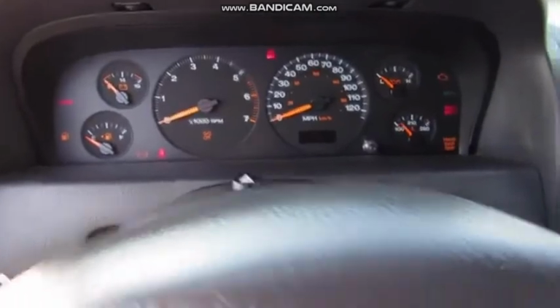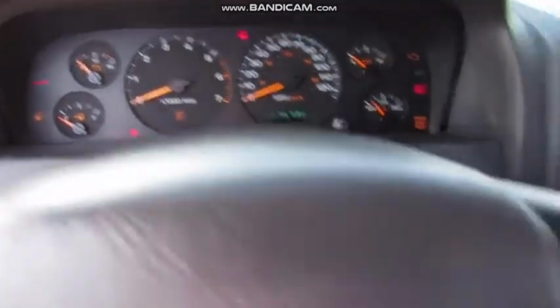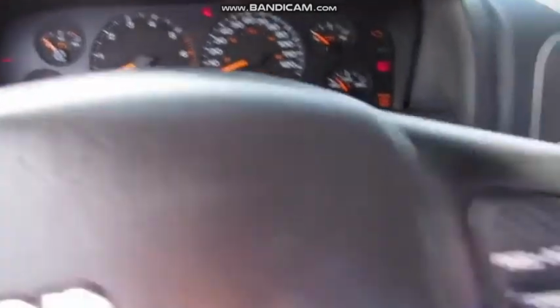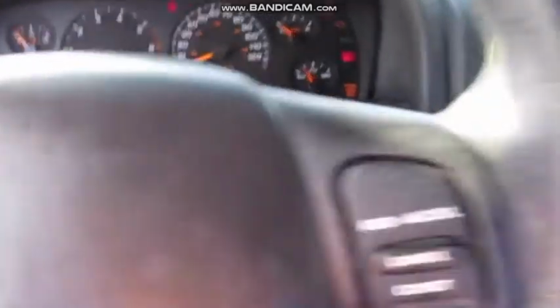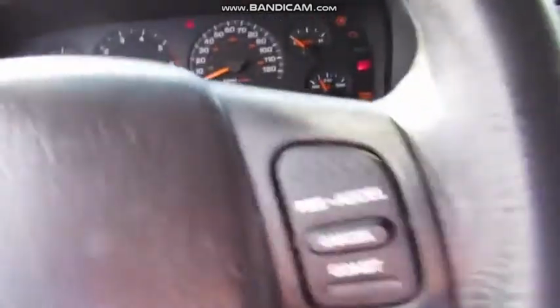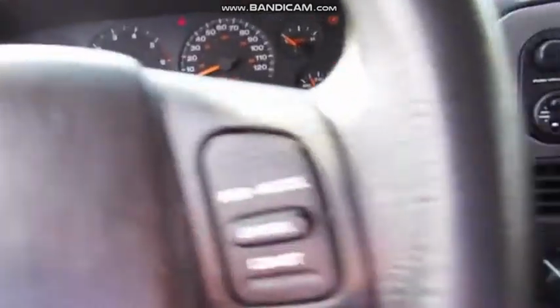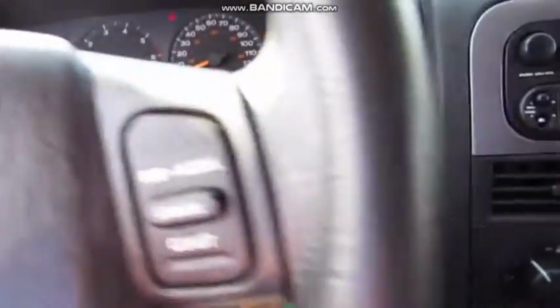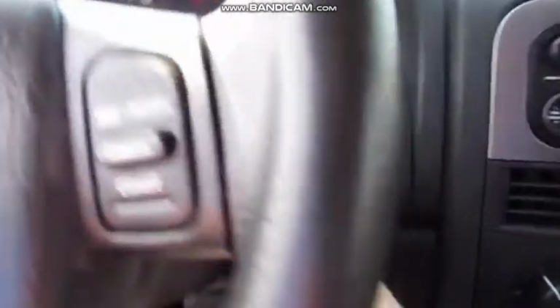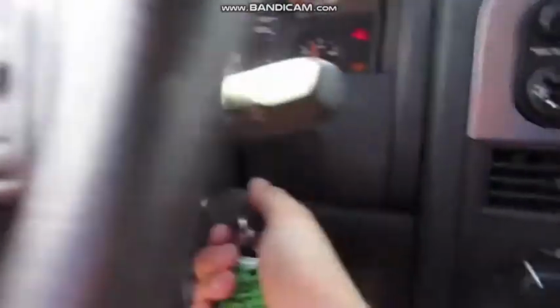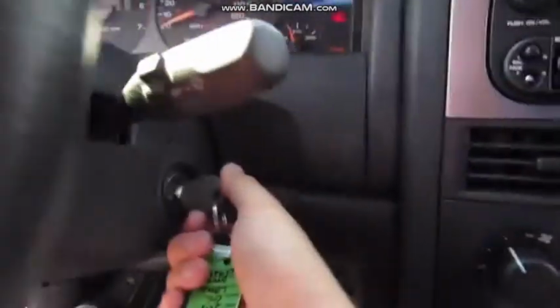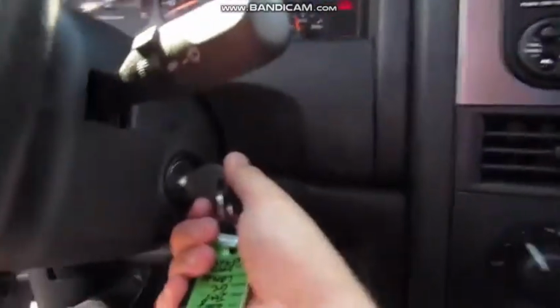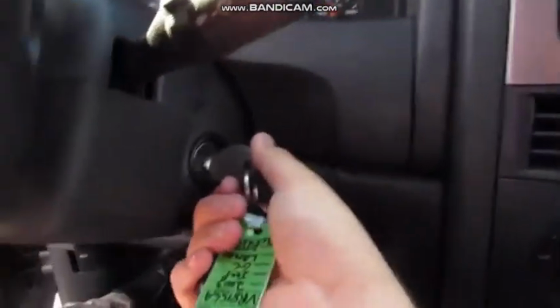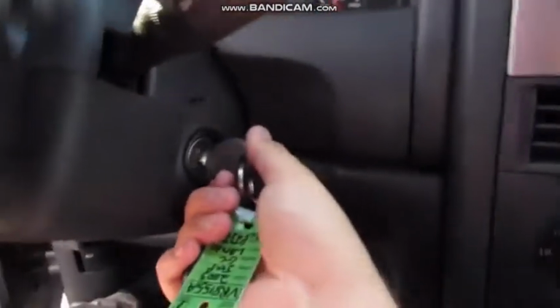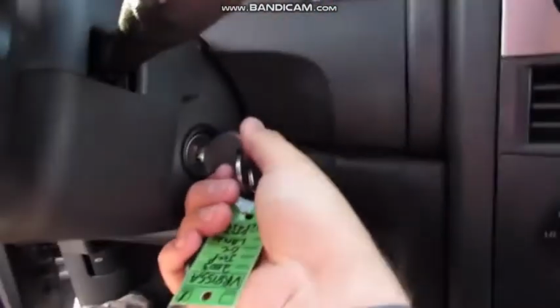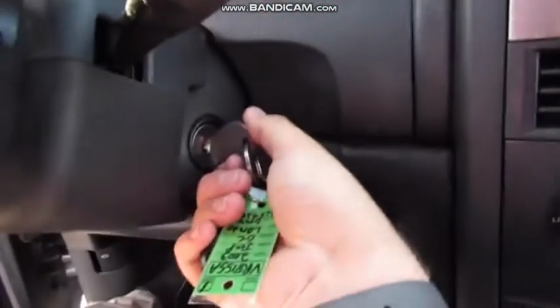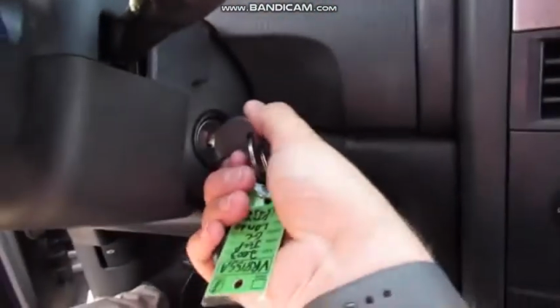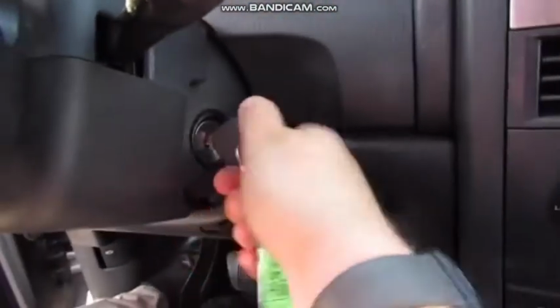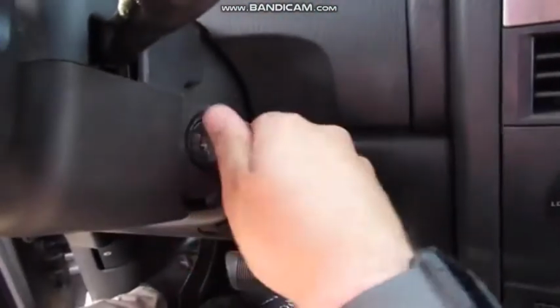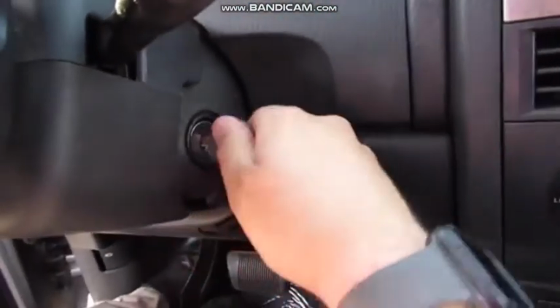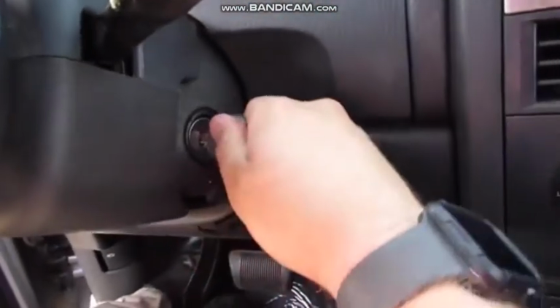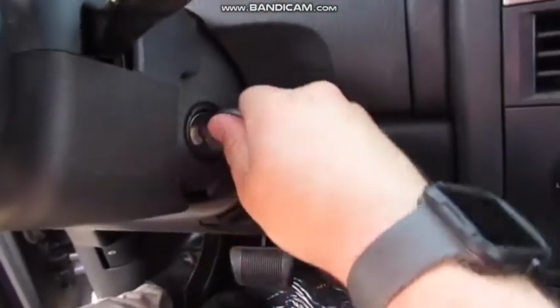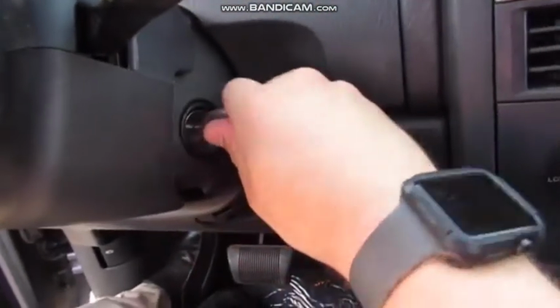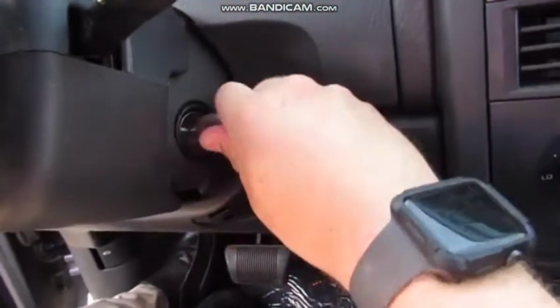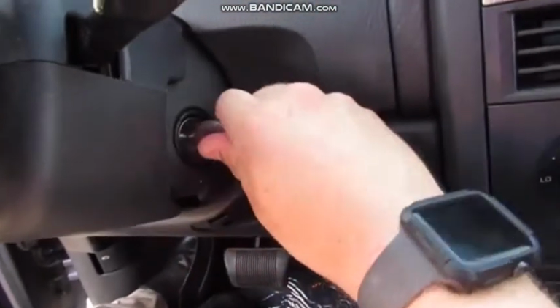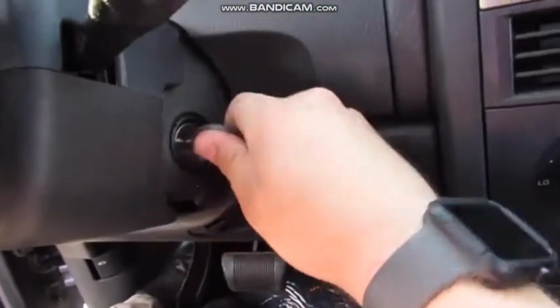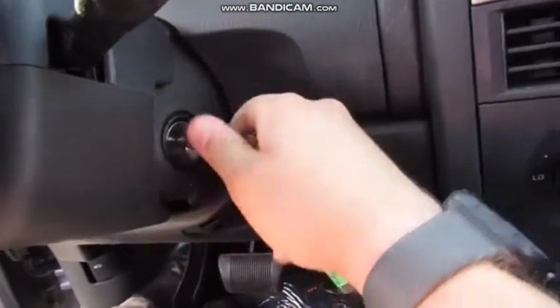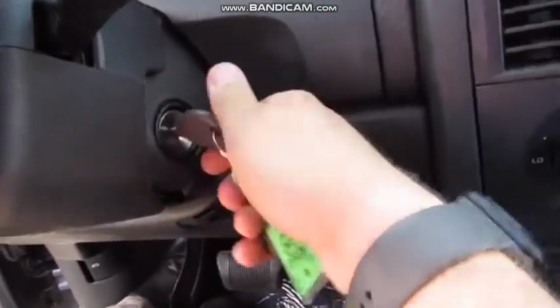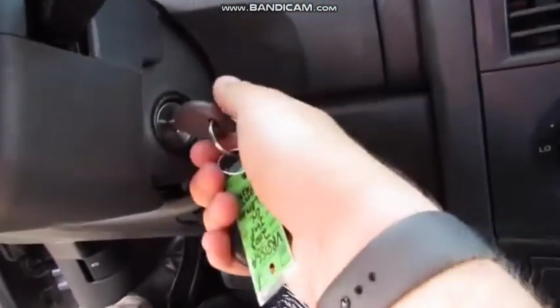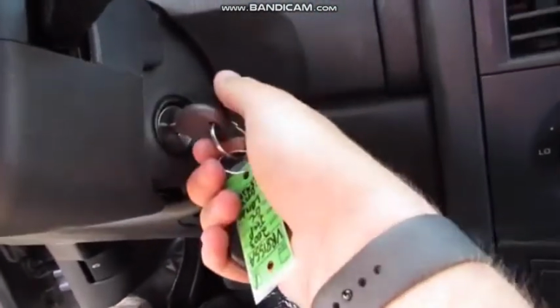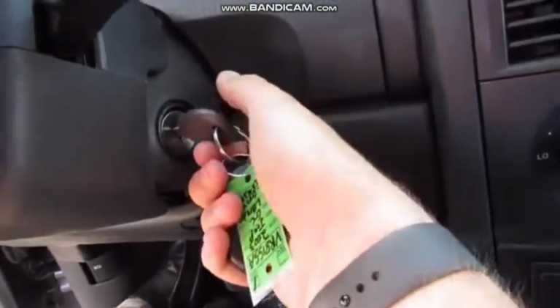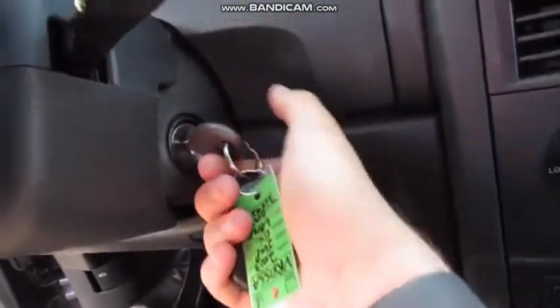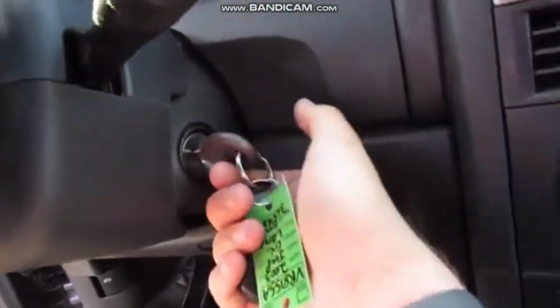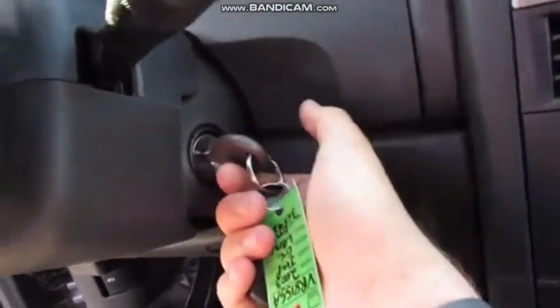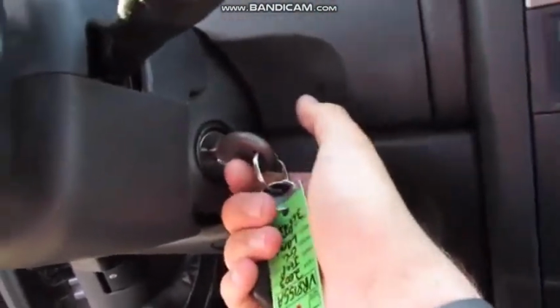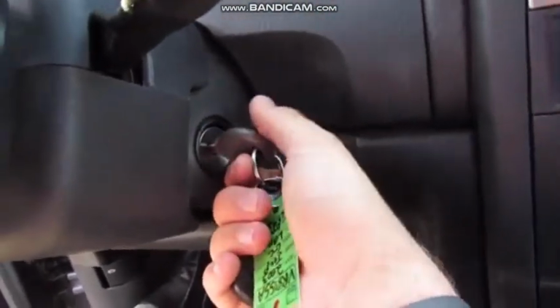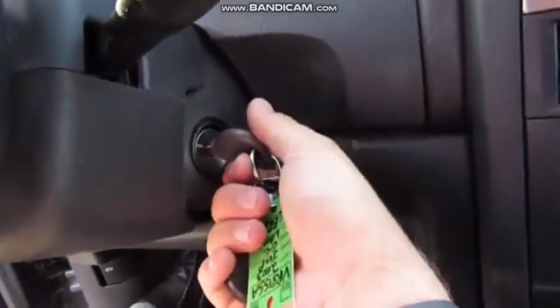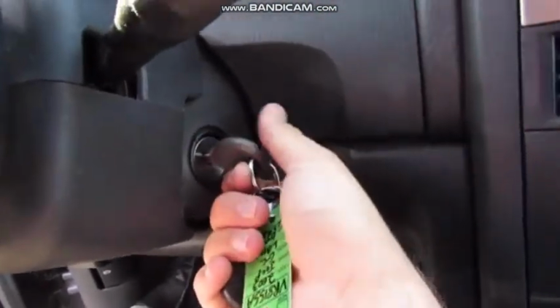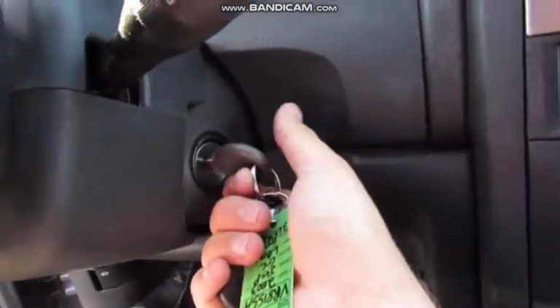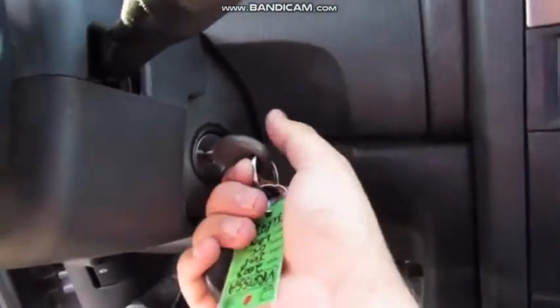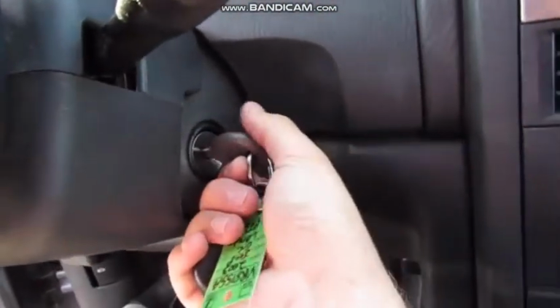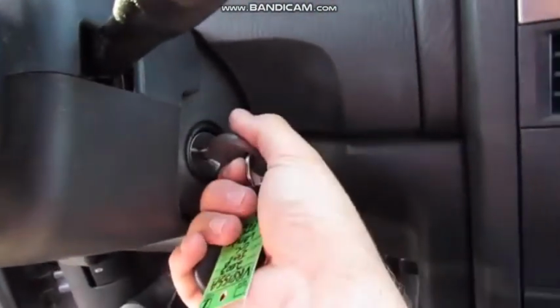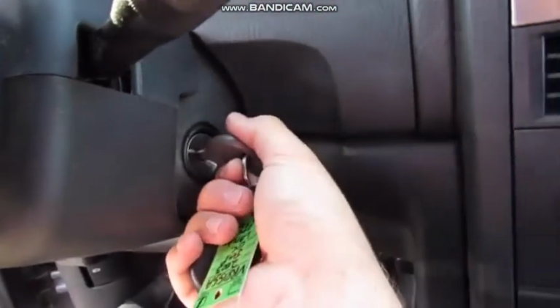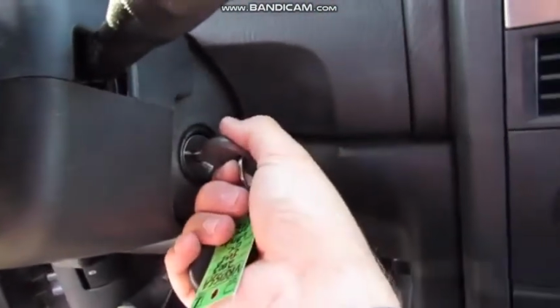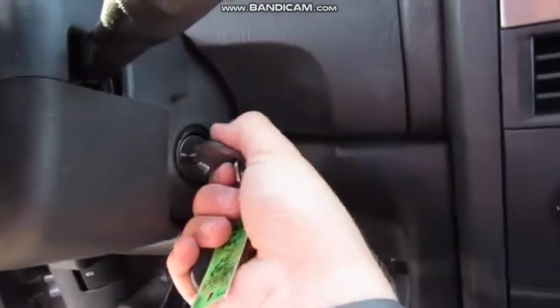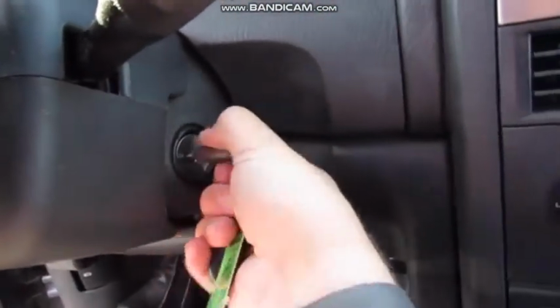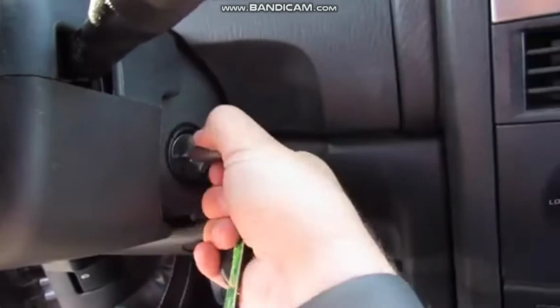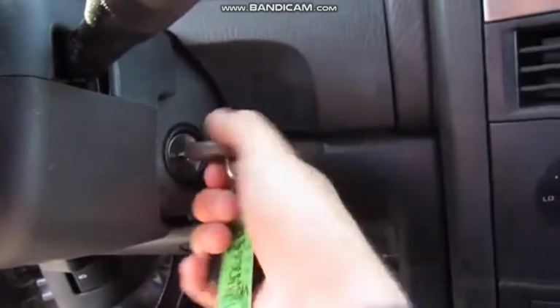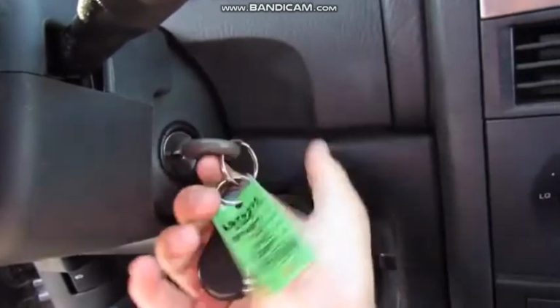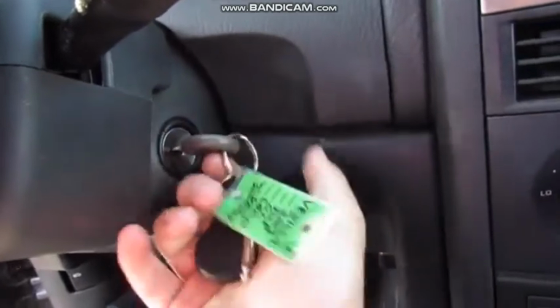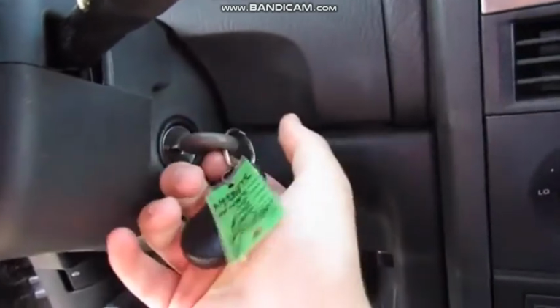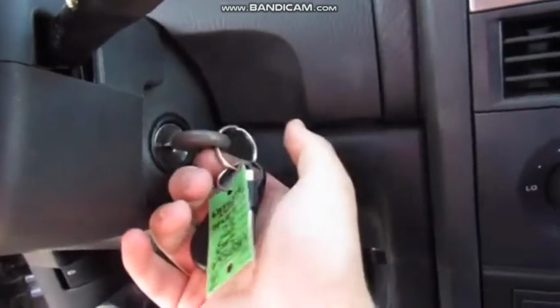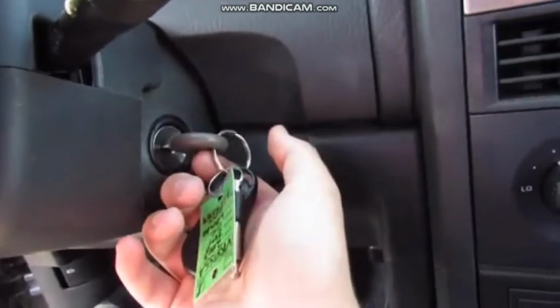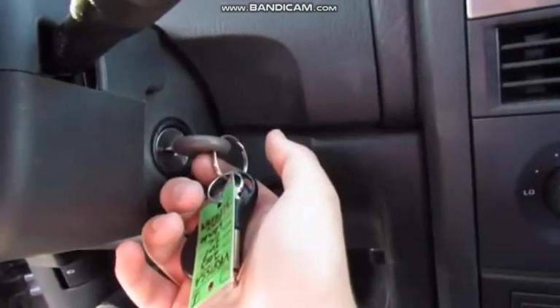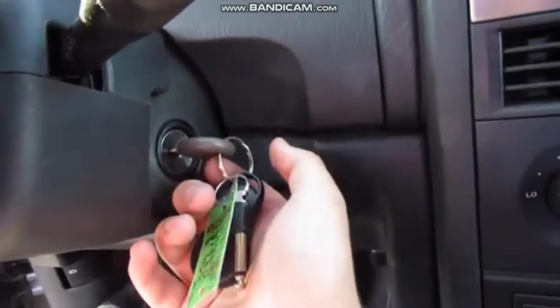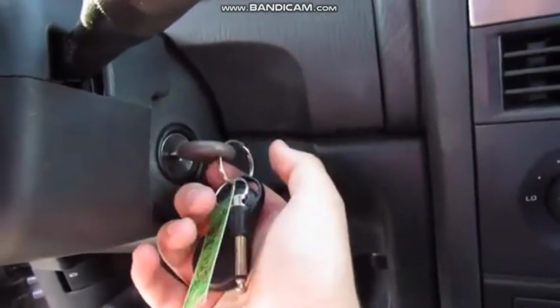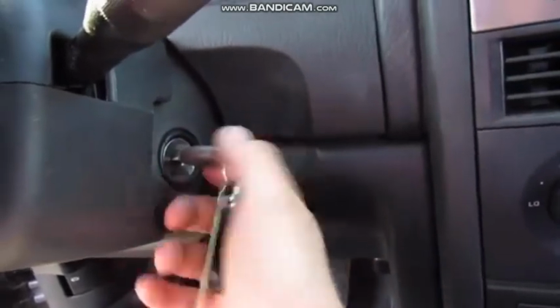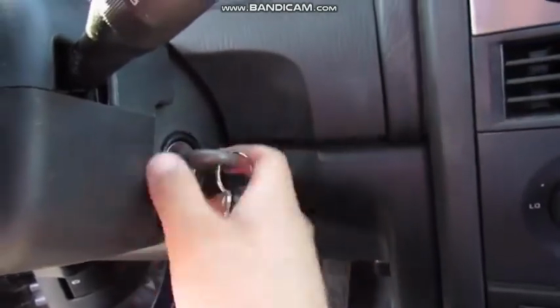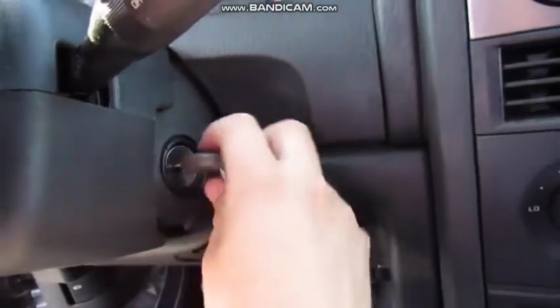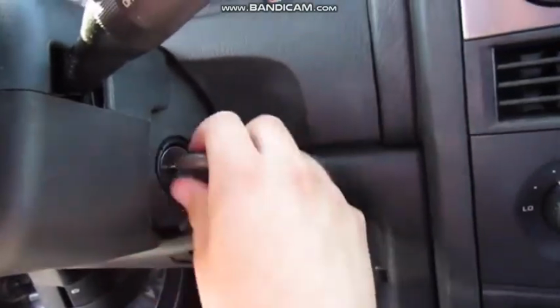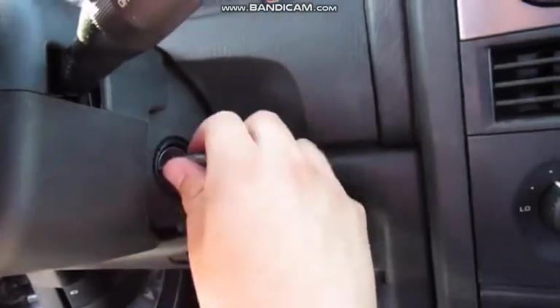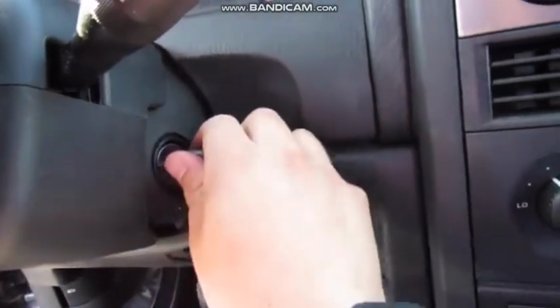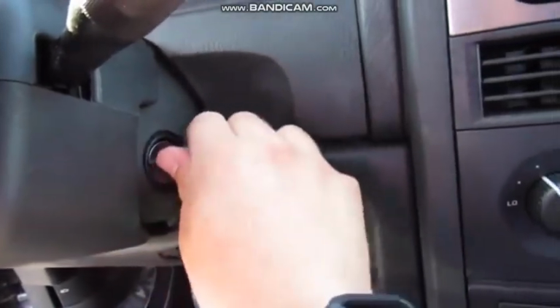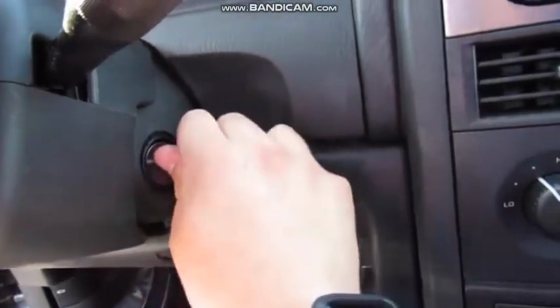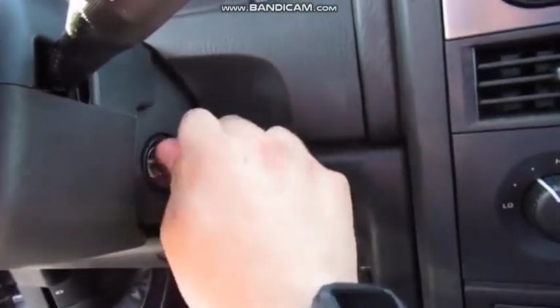In typical Jeep fashion, when the key is off you can click it towards you, and that's your accessory mode.